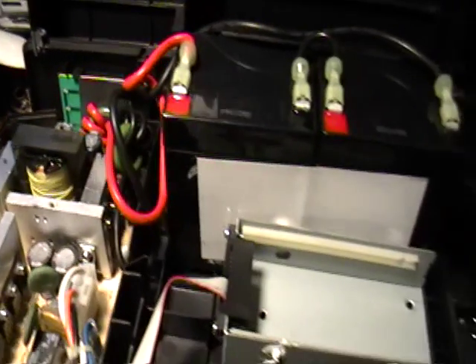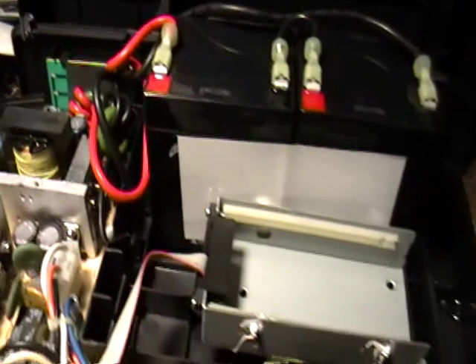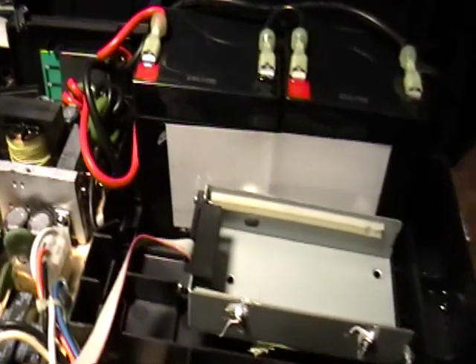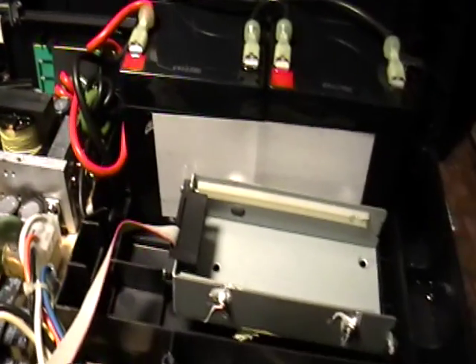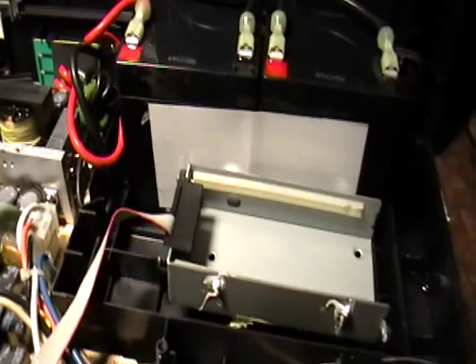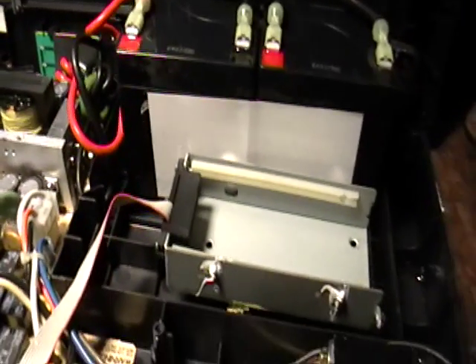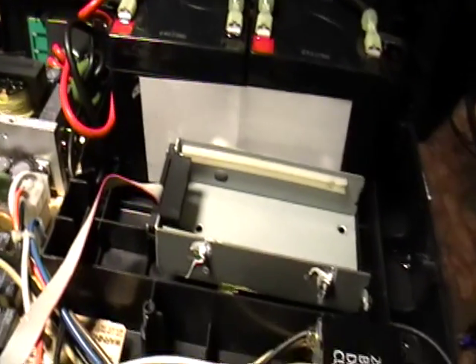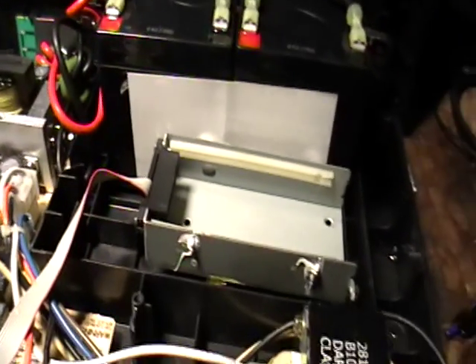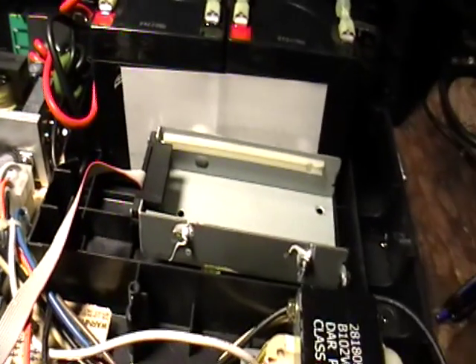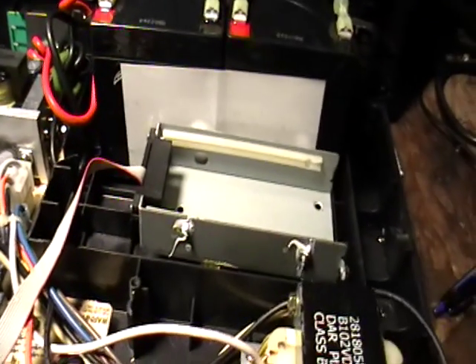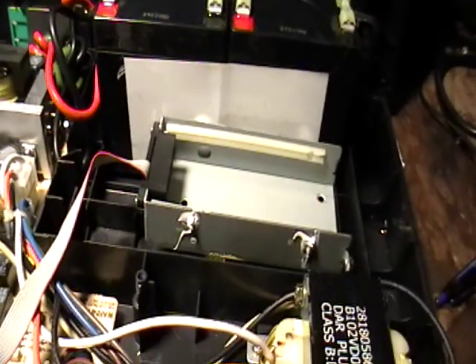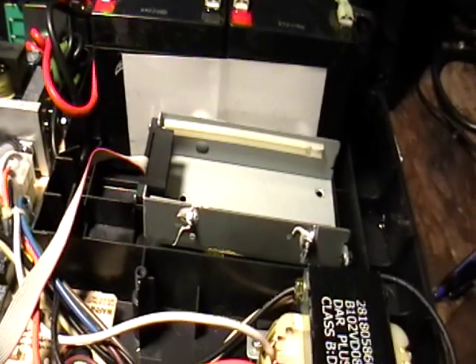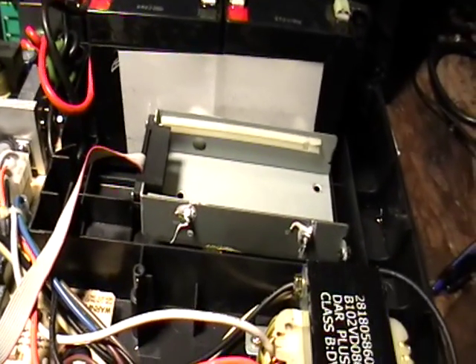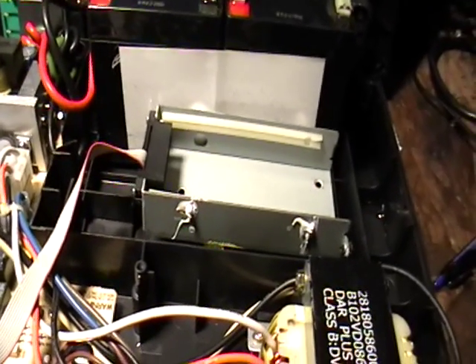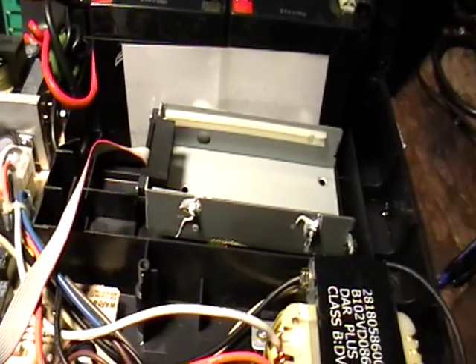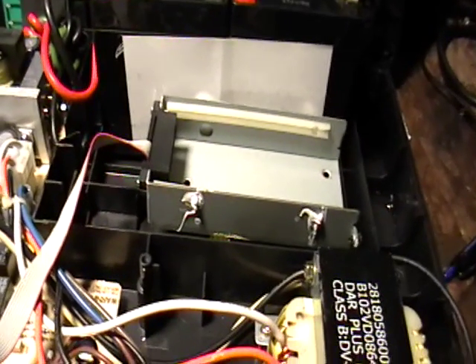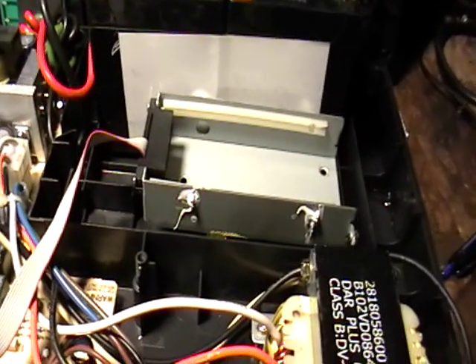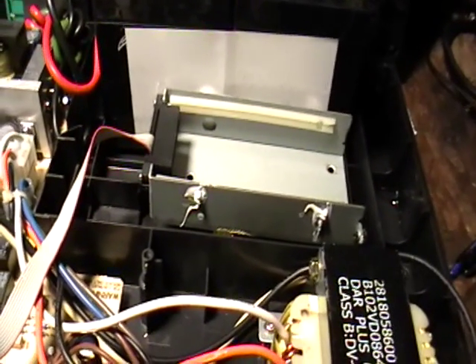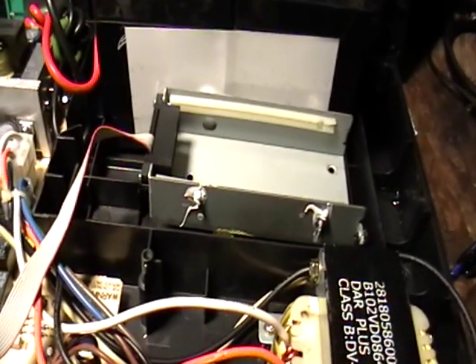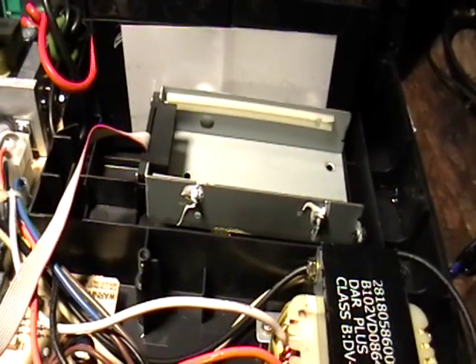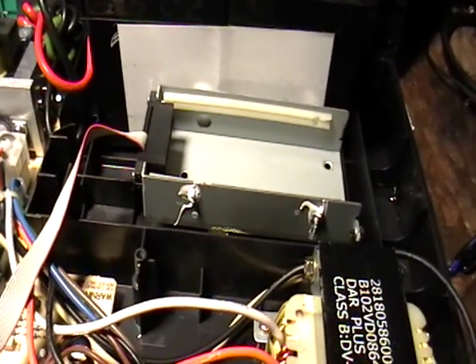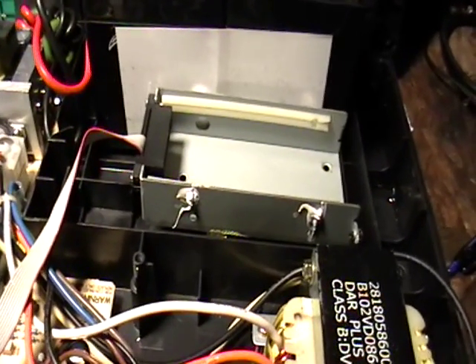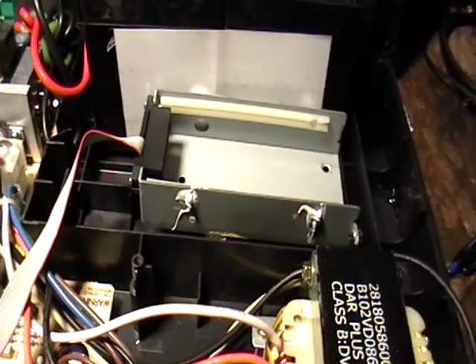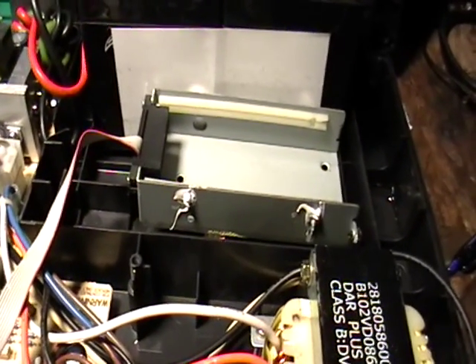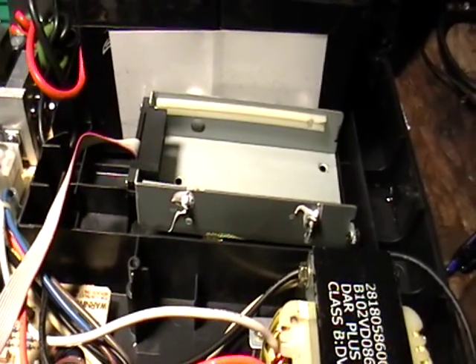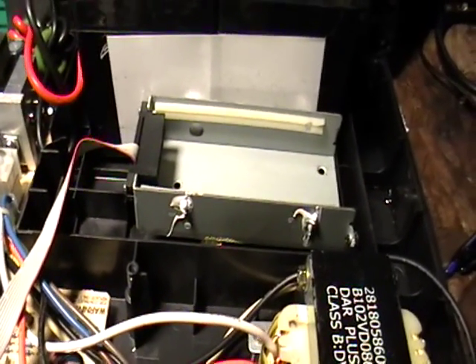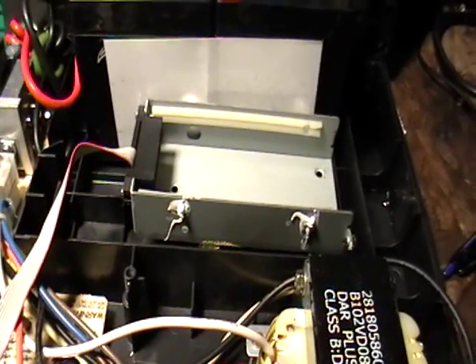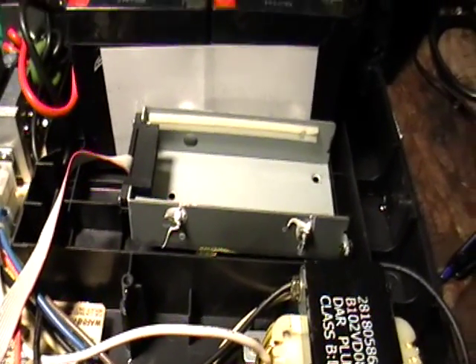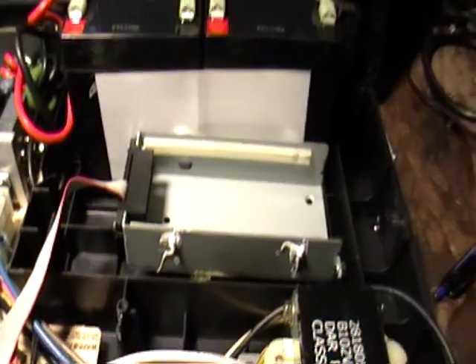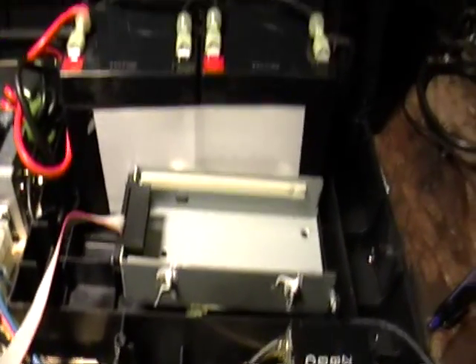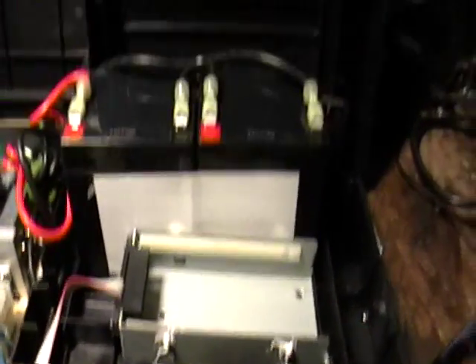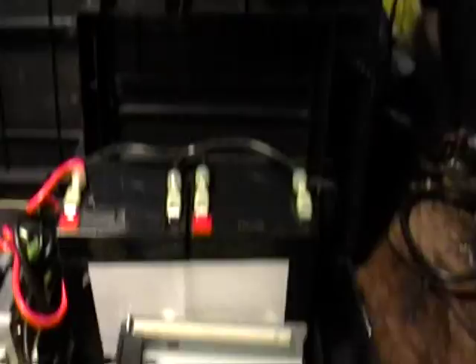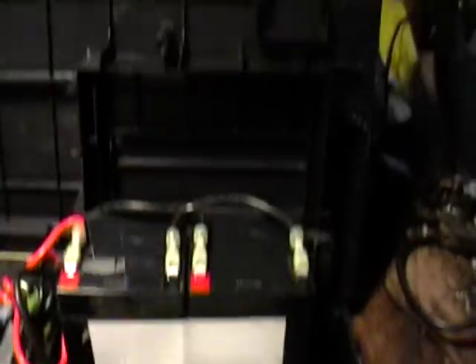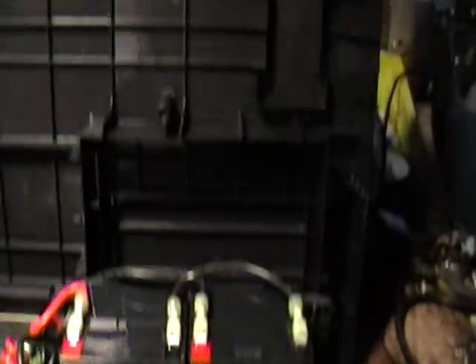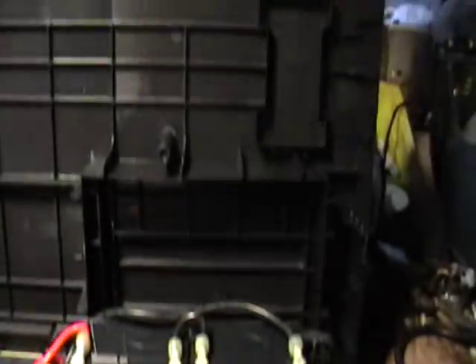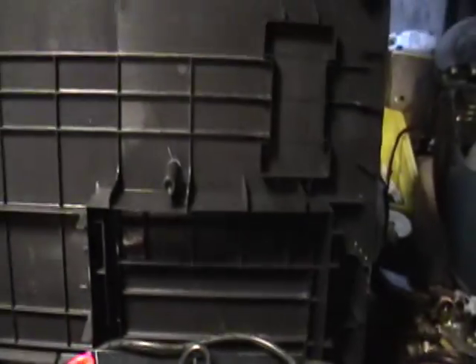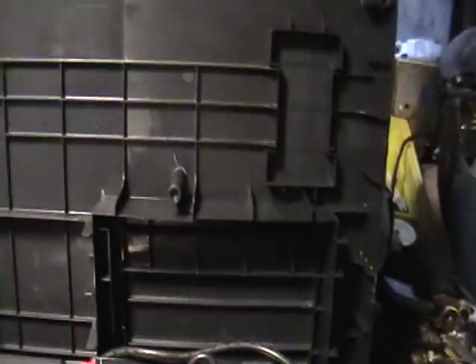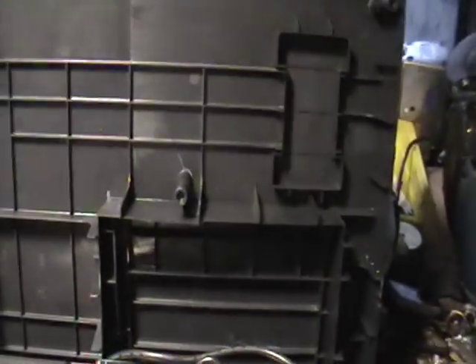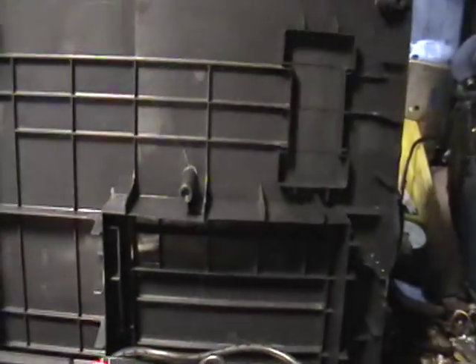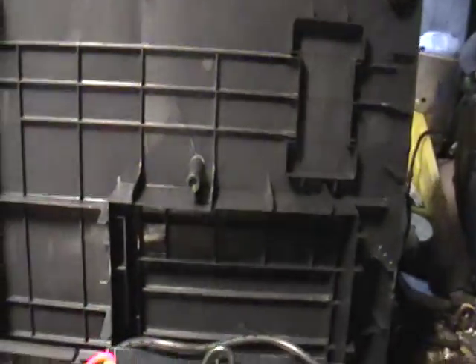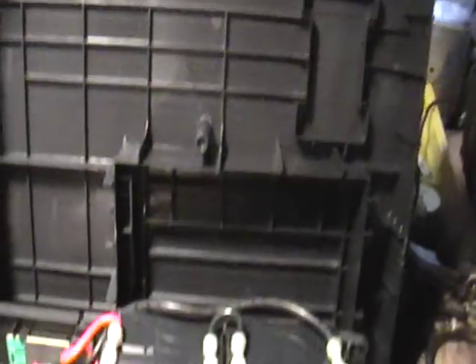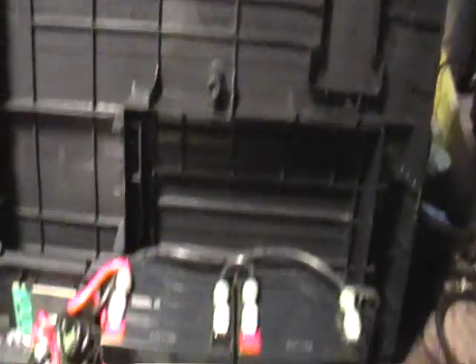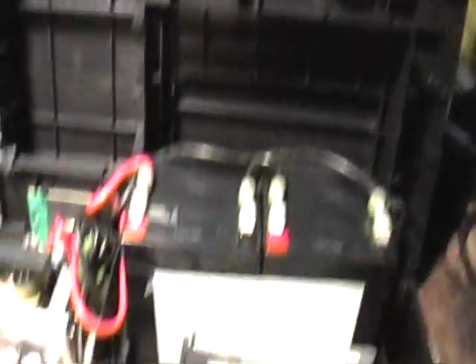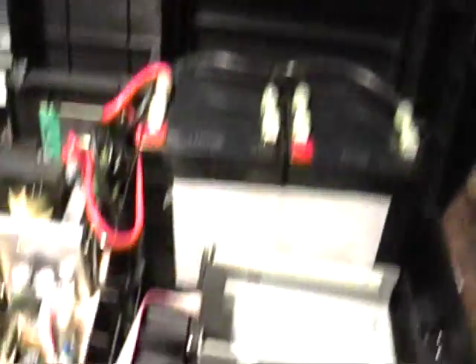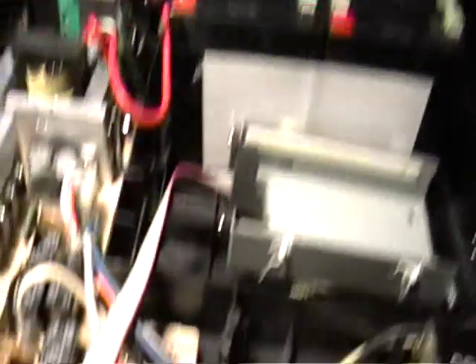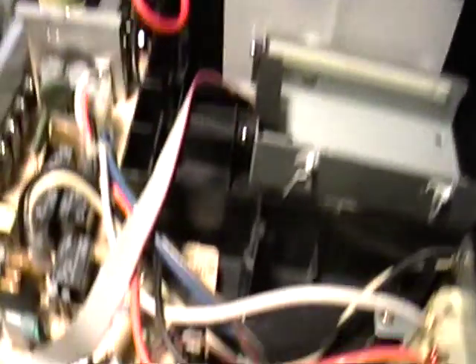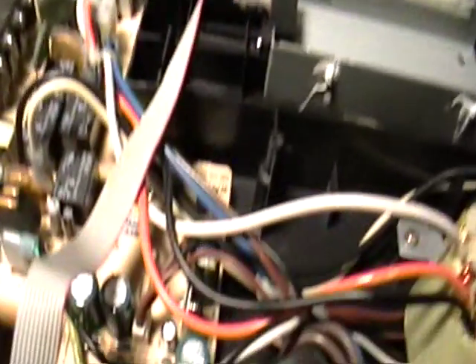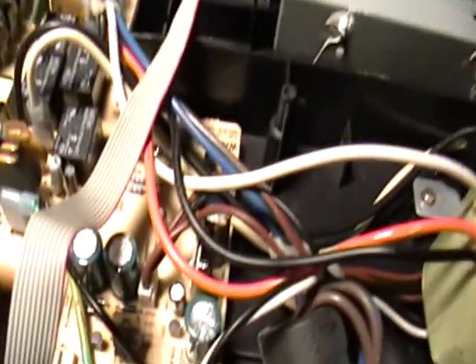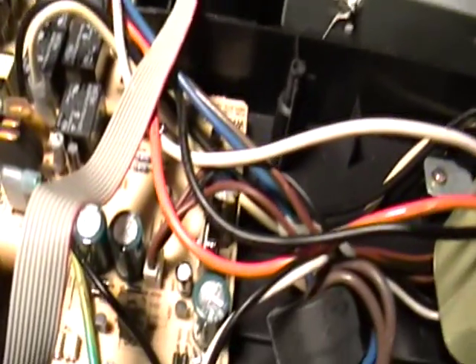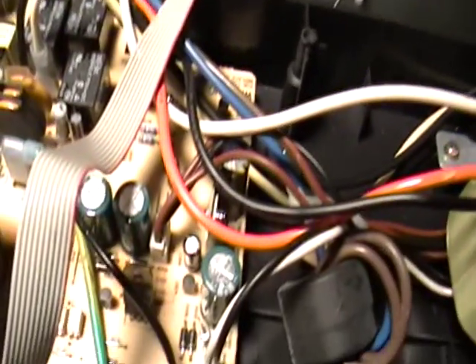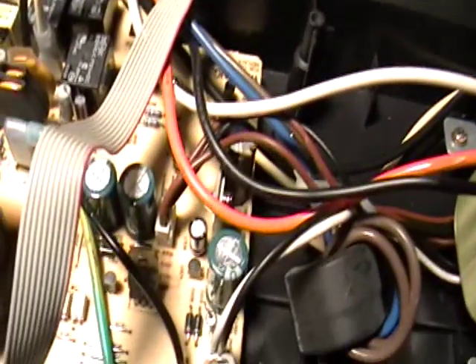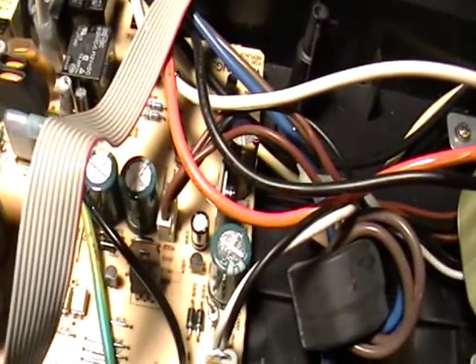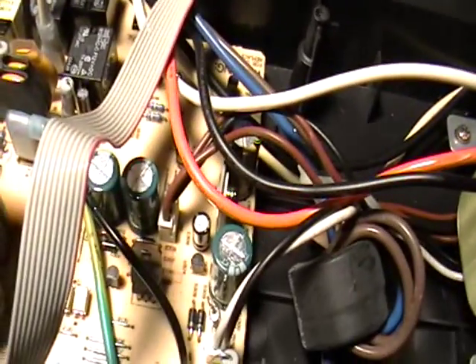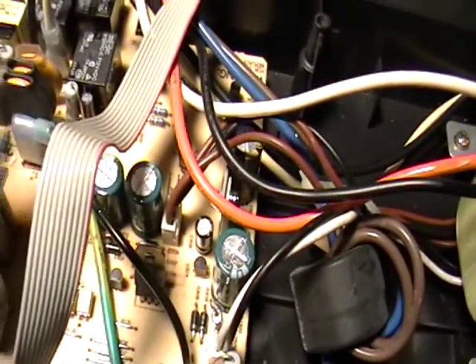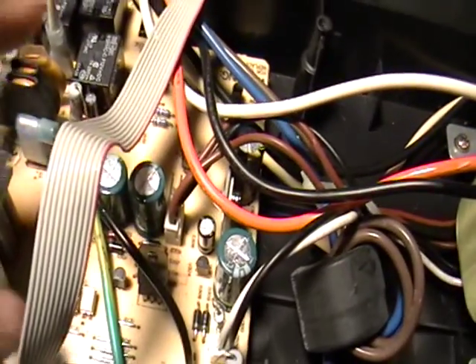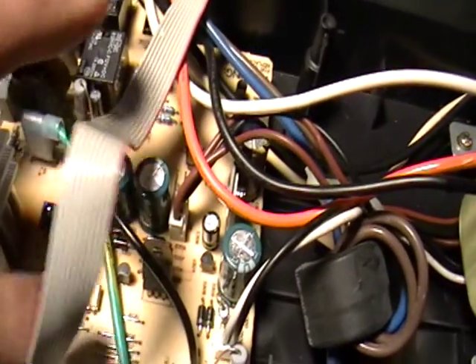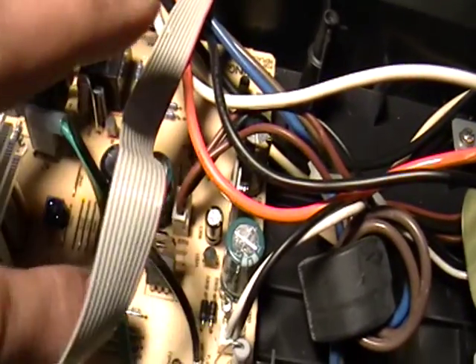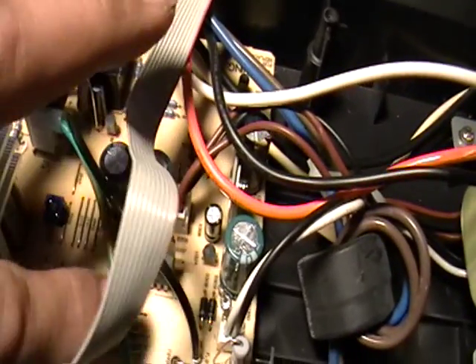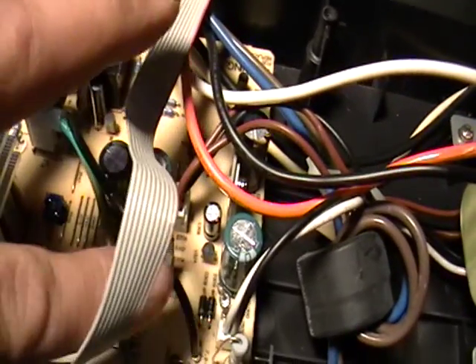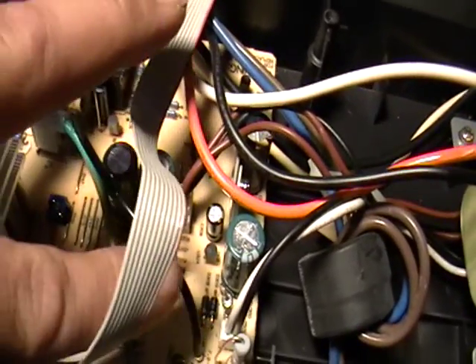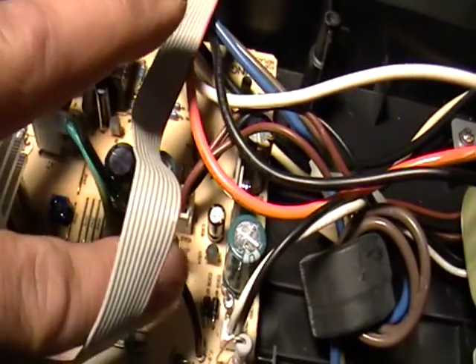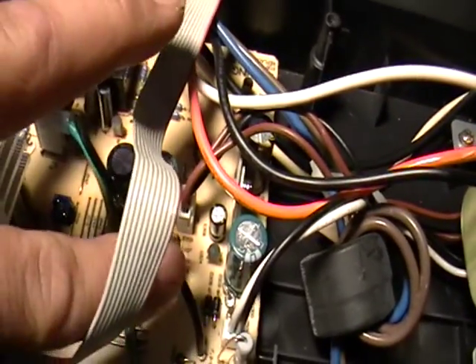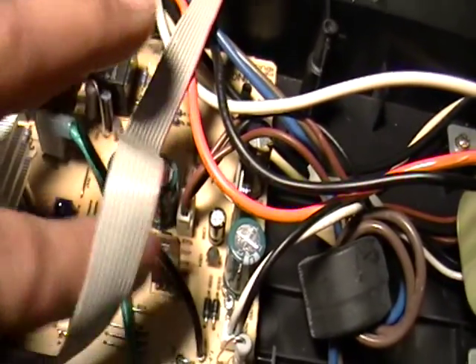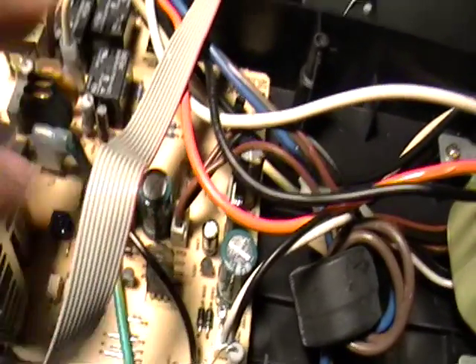Alright guys, the rest is plastic and can be recycled, besides this little circuit board here.